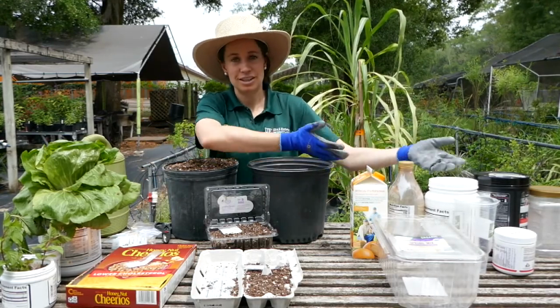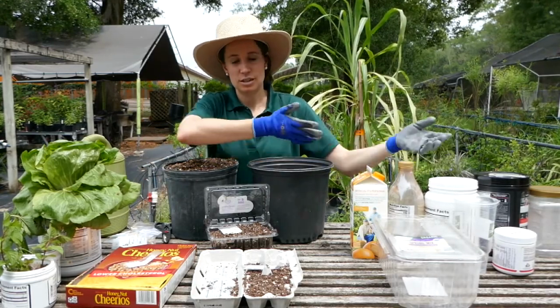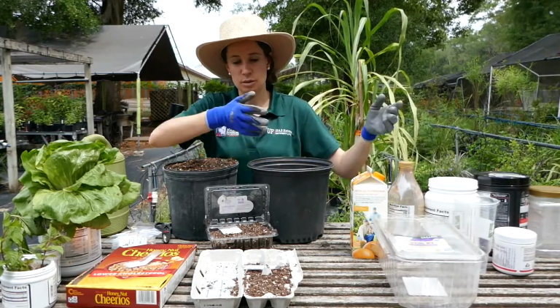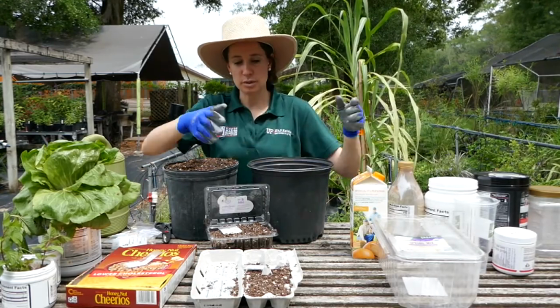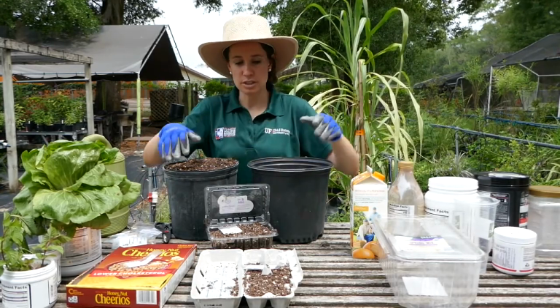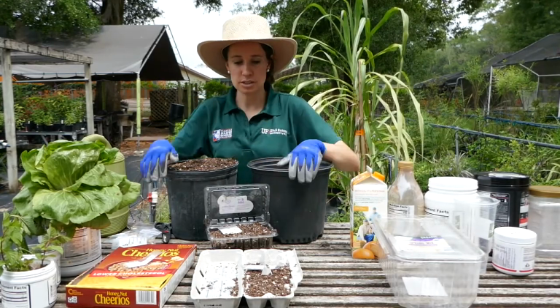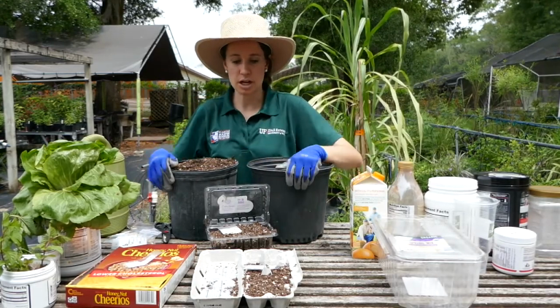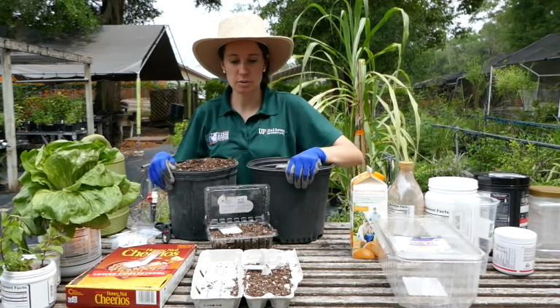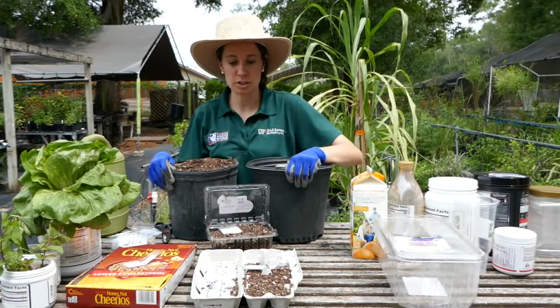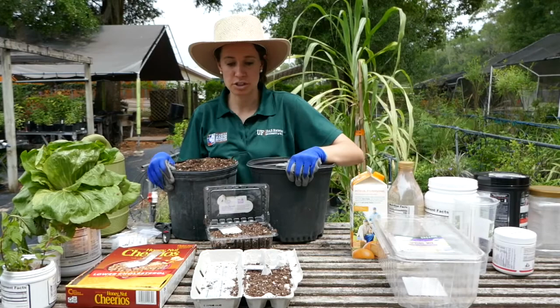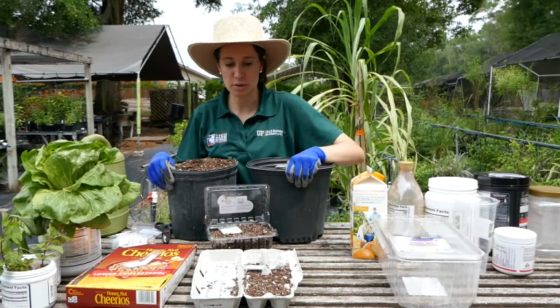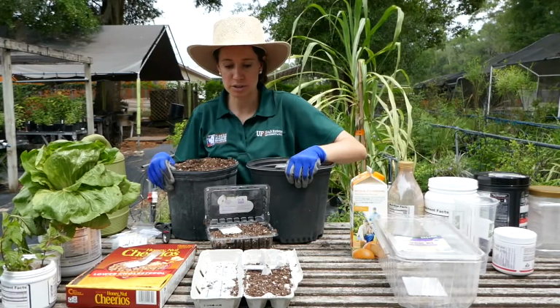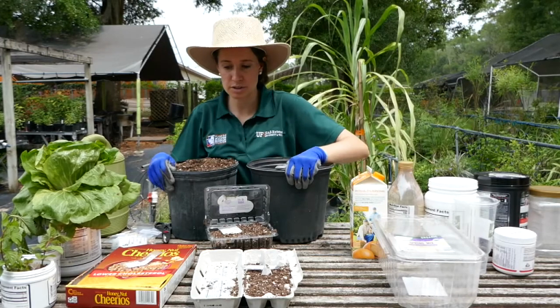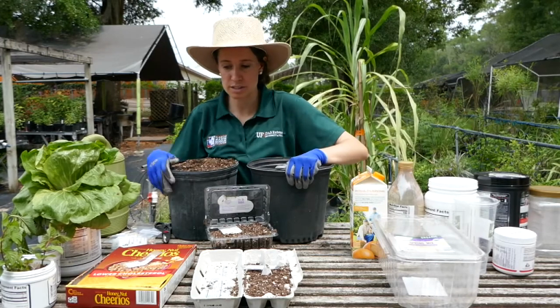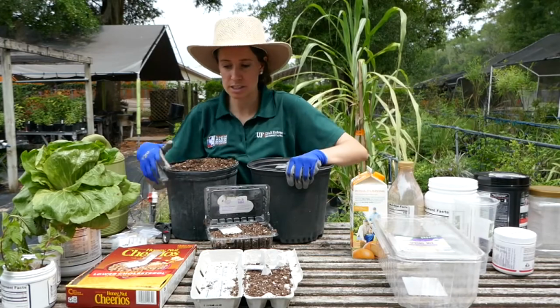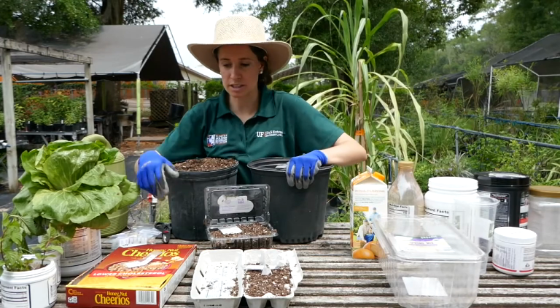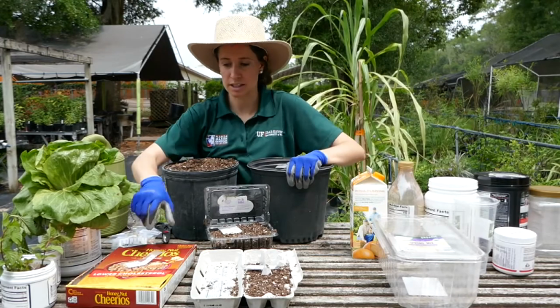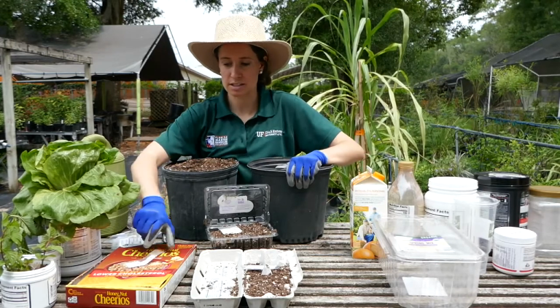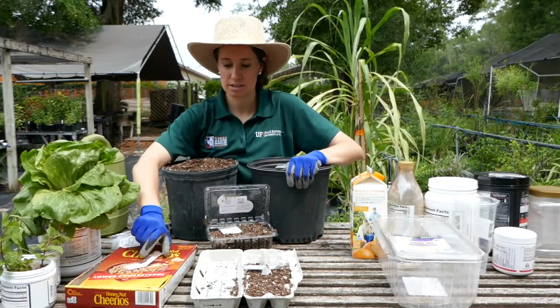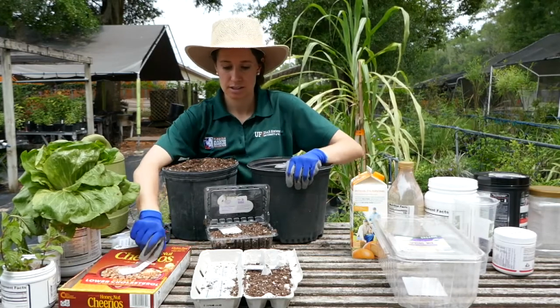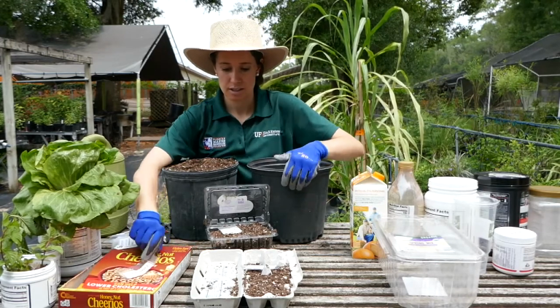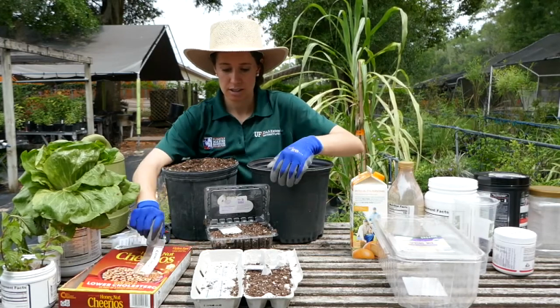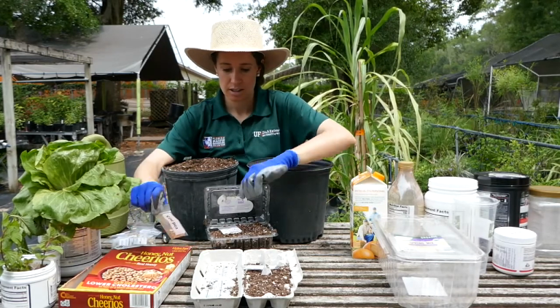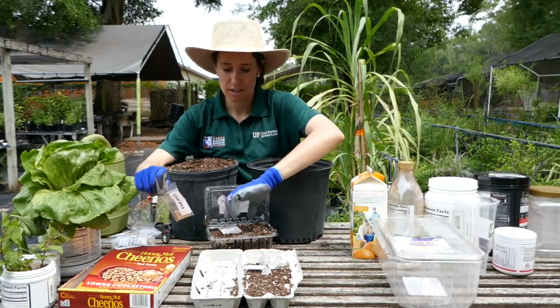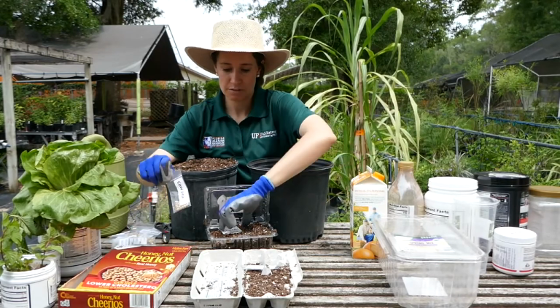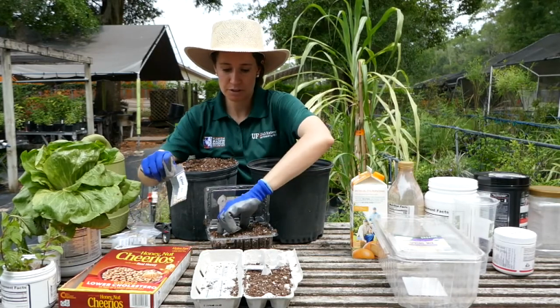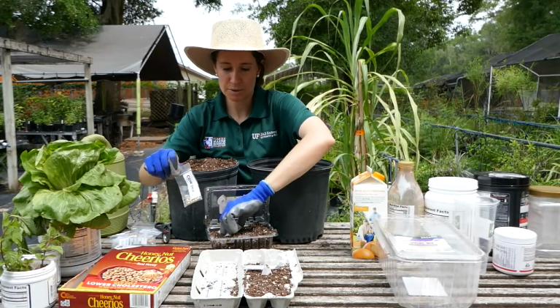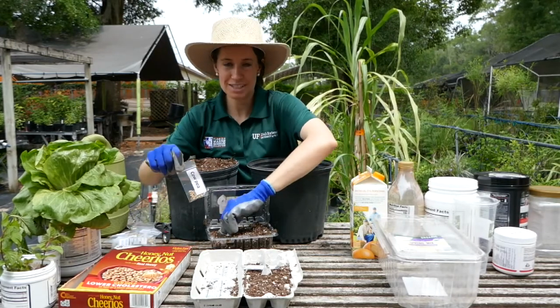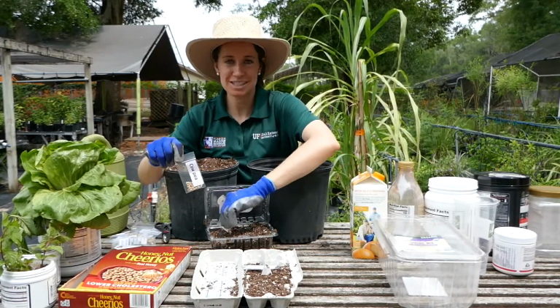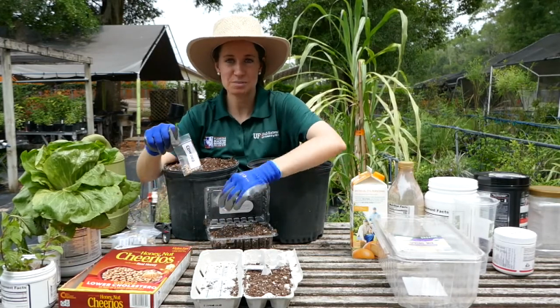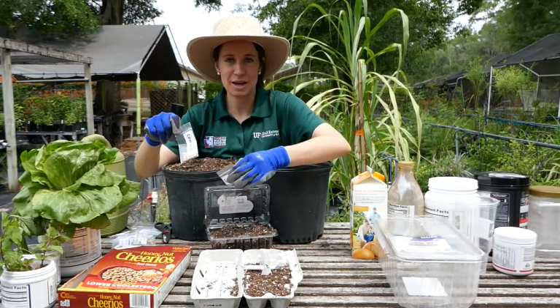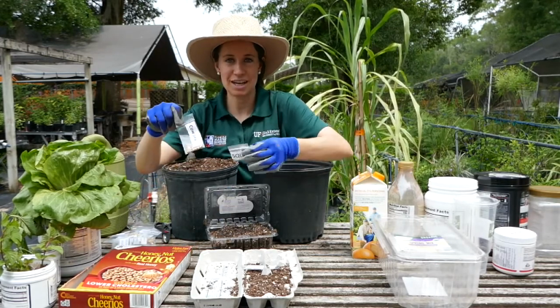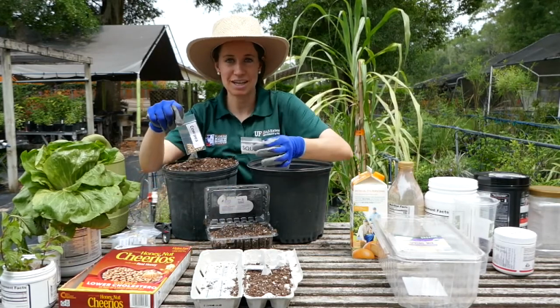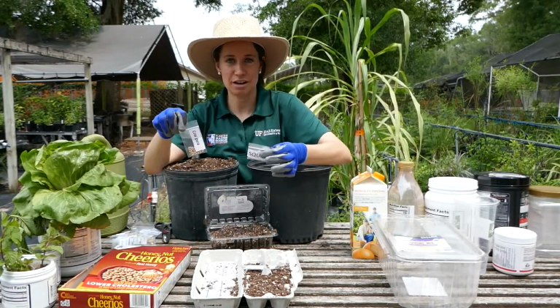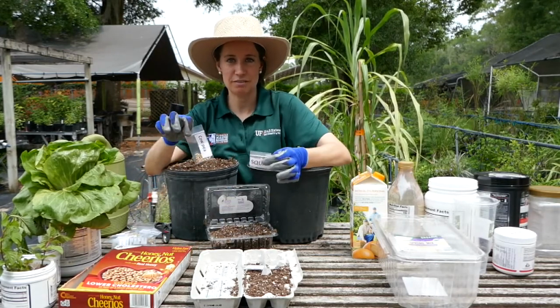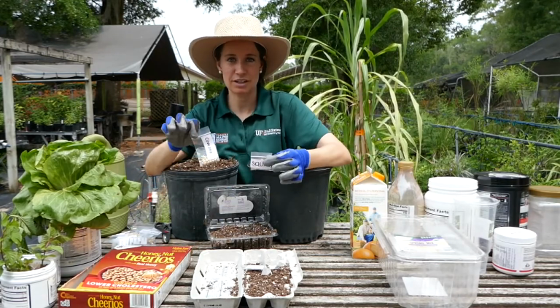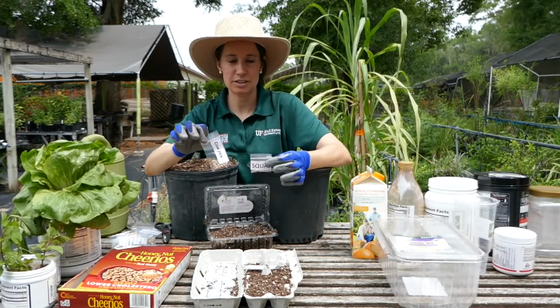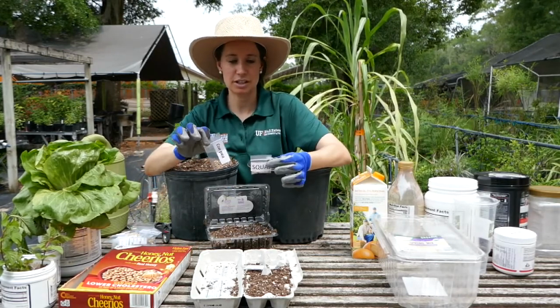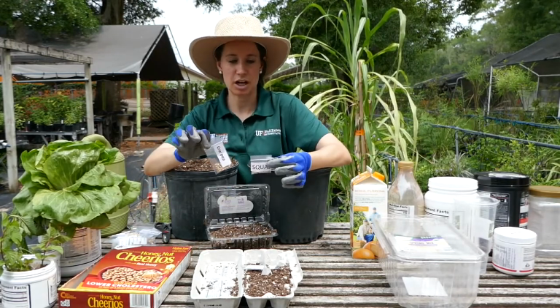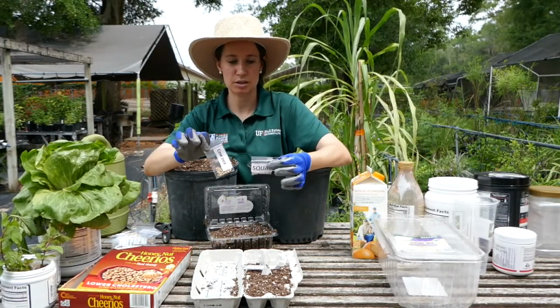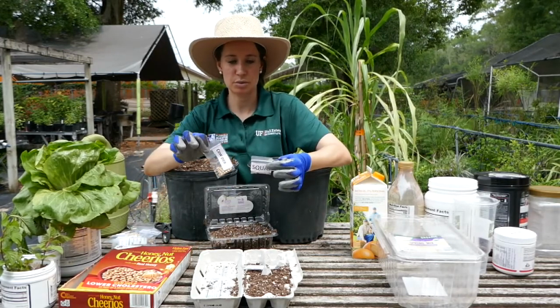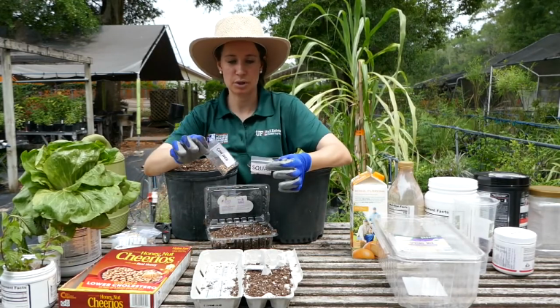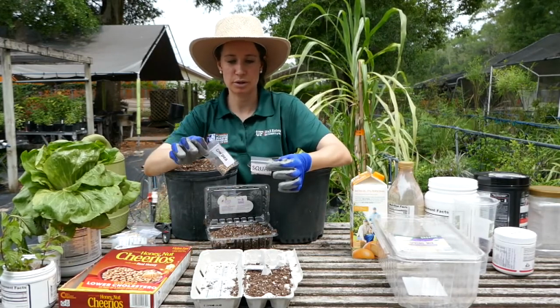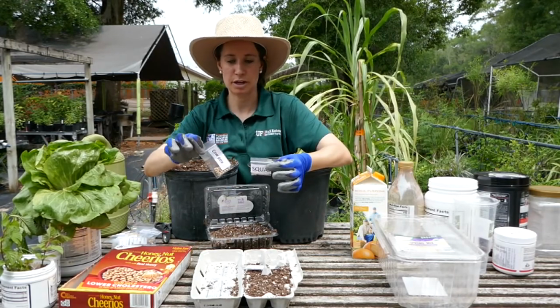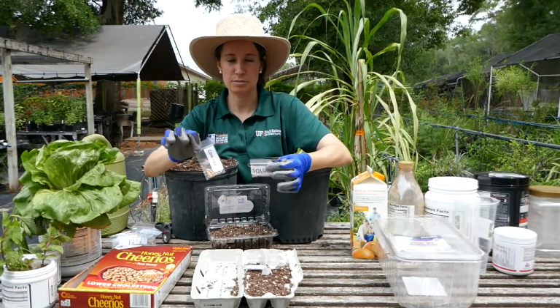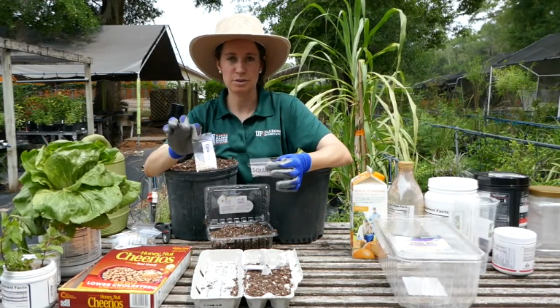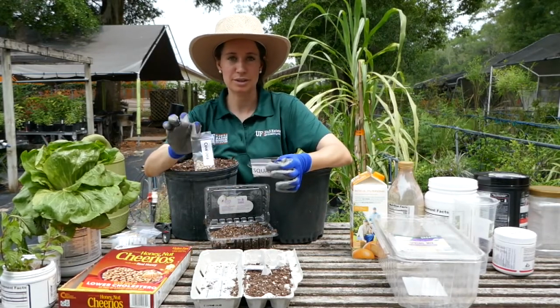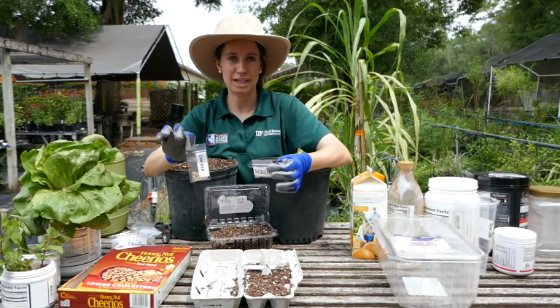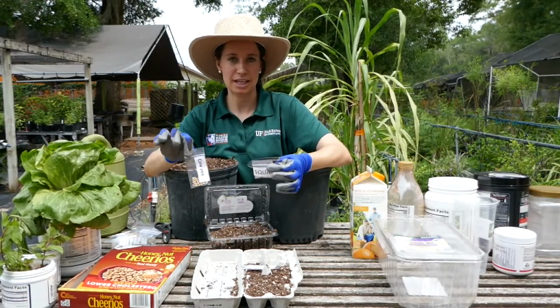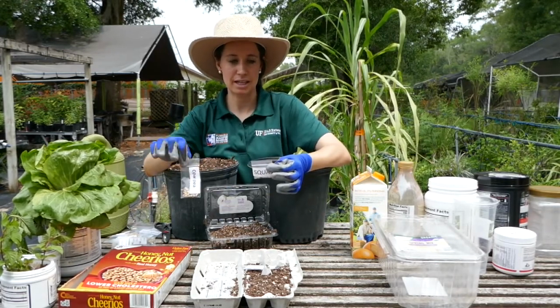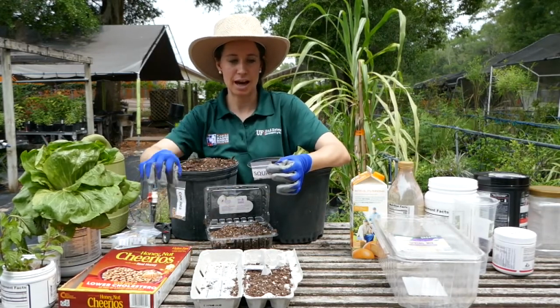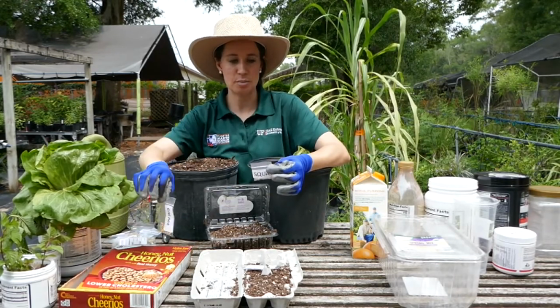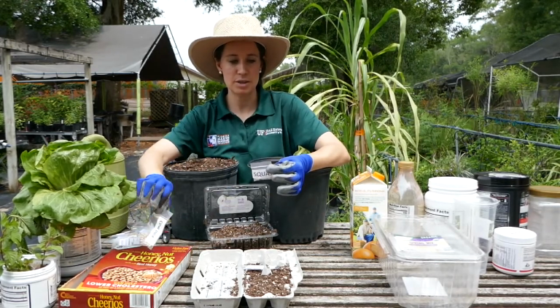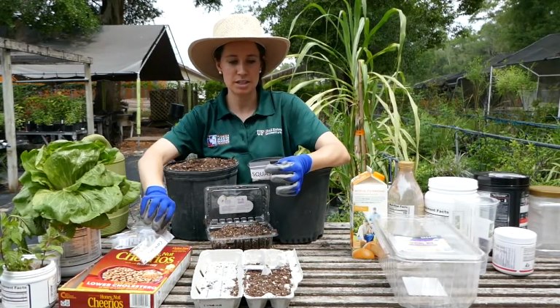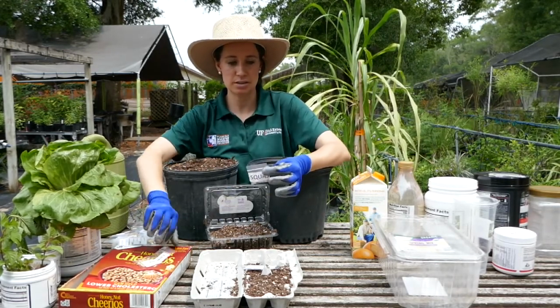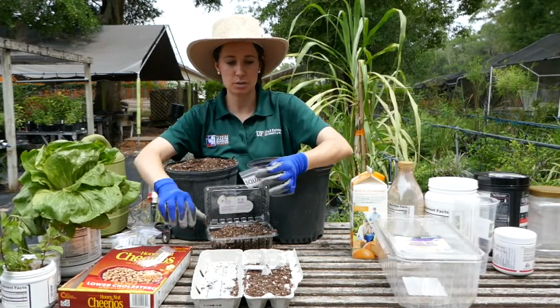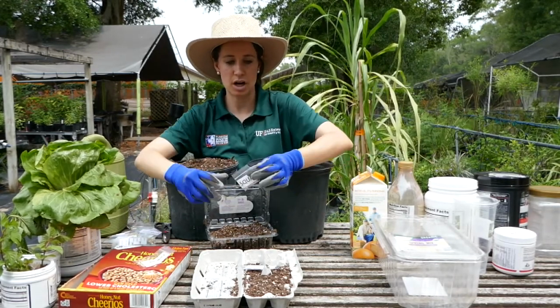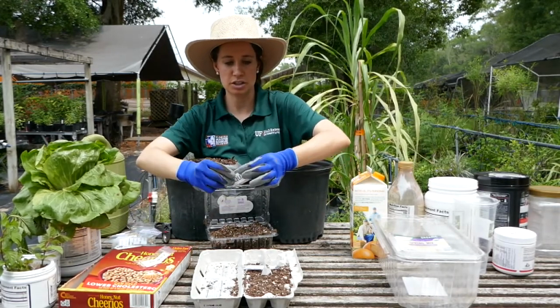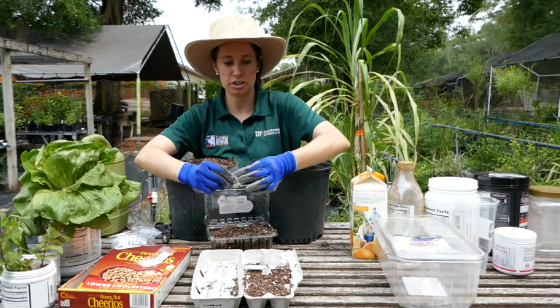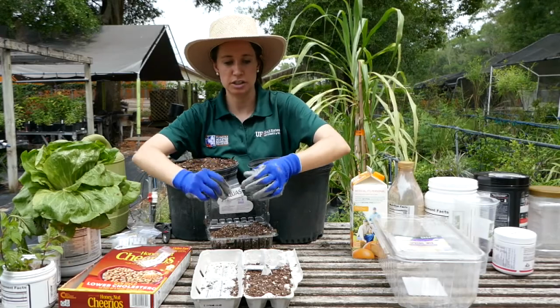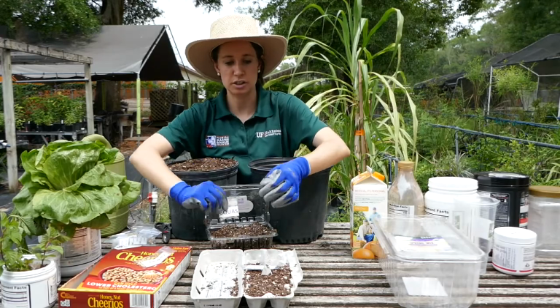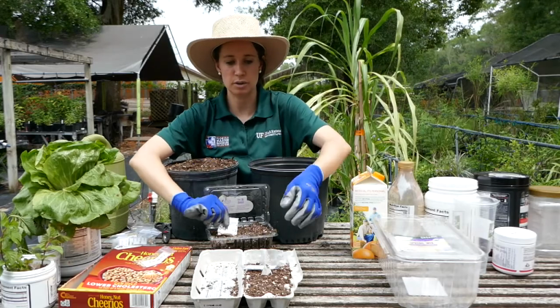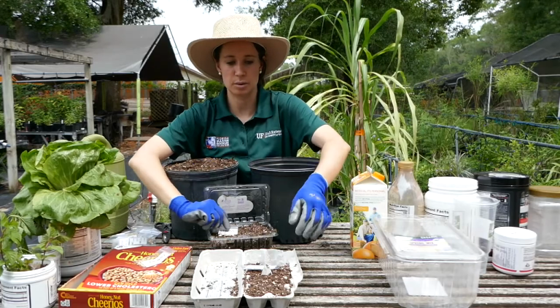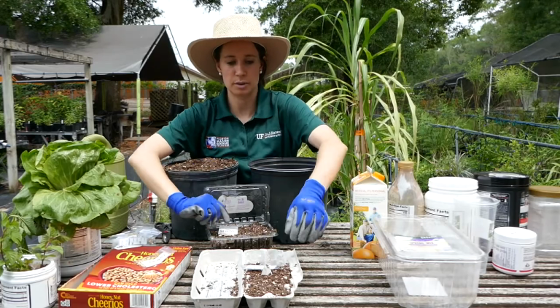I'm going to start with showing you seedlings. If you're participating in our Victory Garden program, you are getting cowpea, squash, and cucumber.